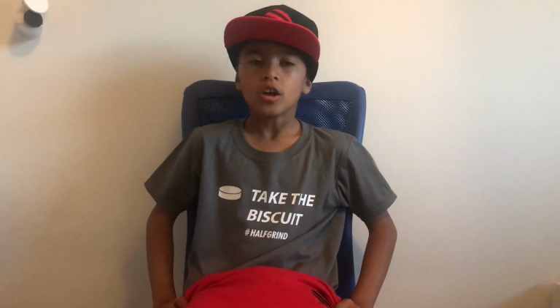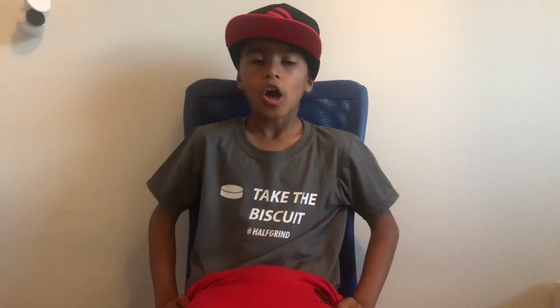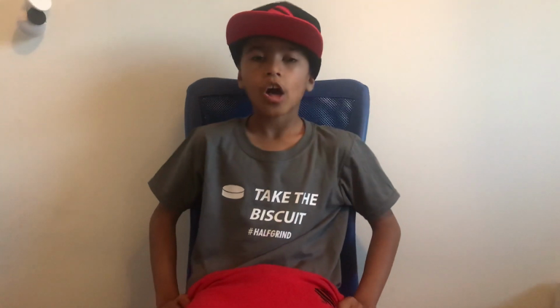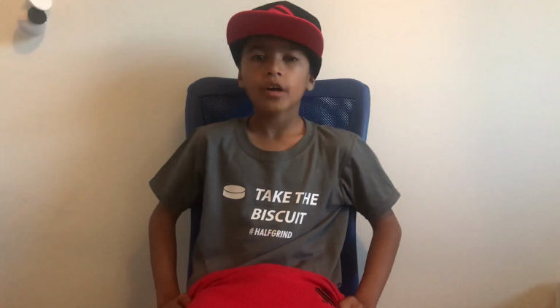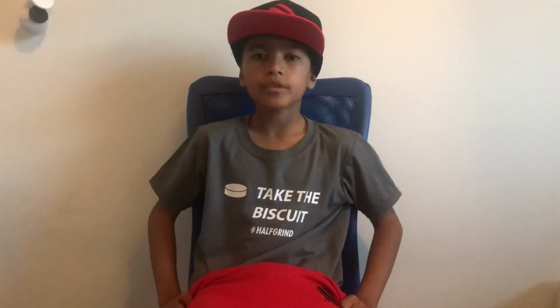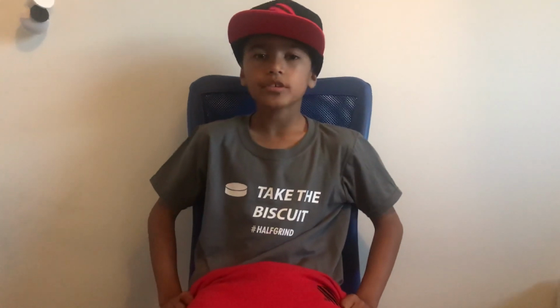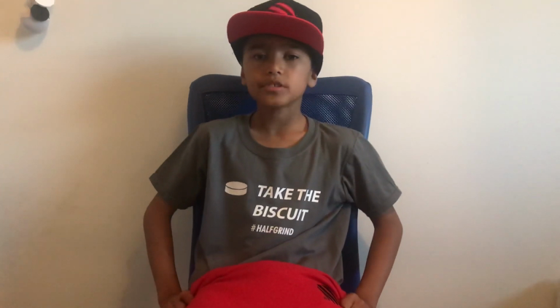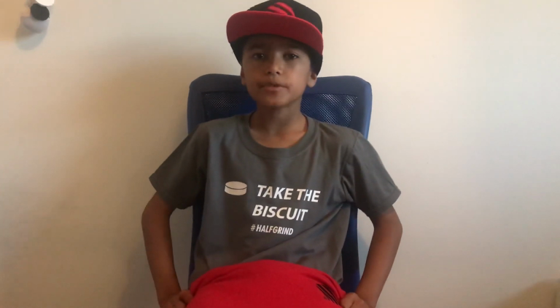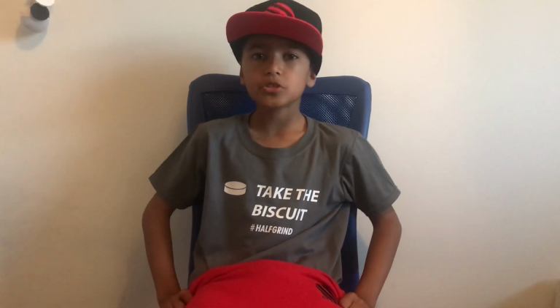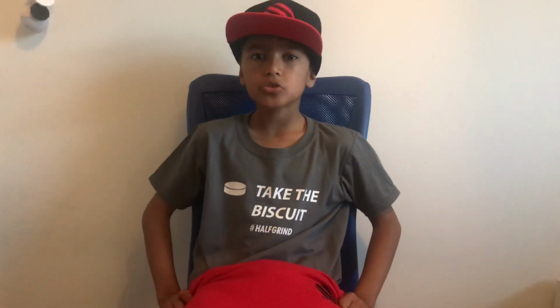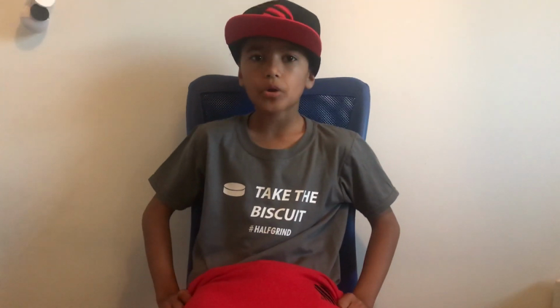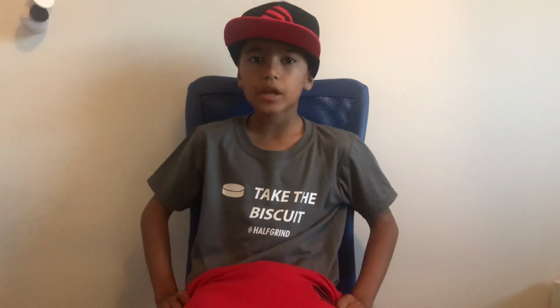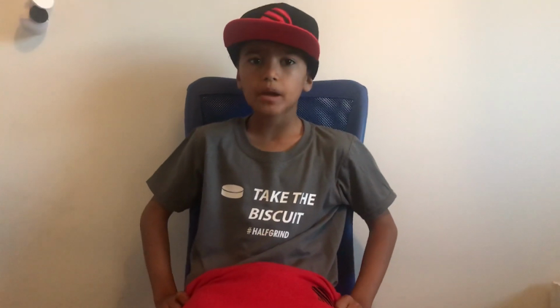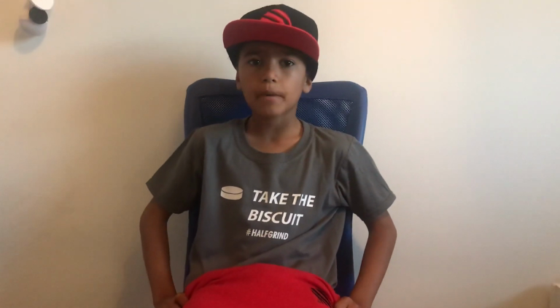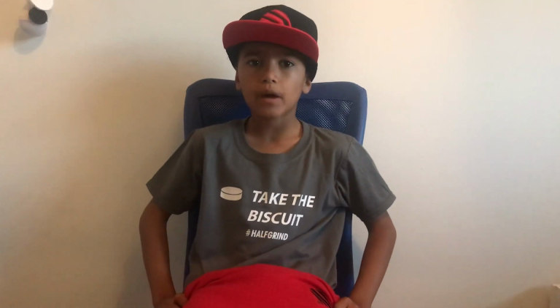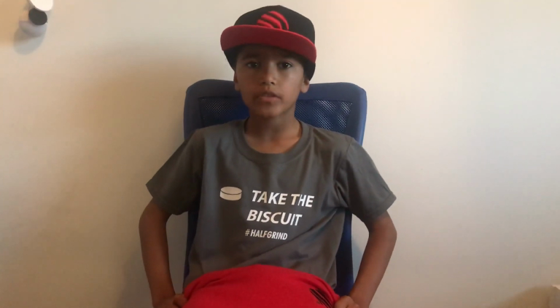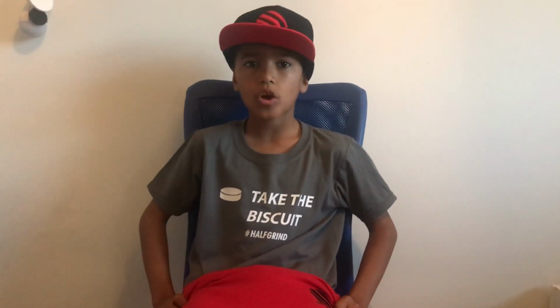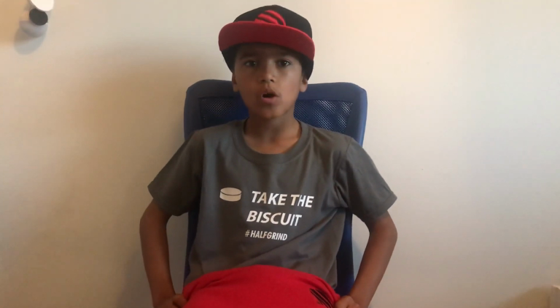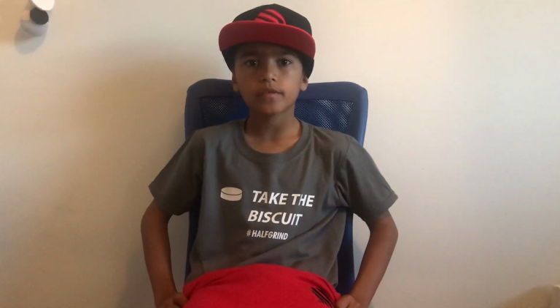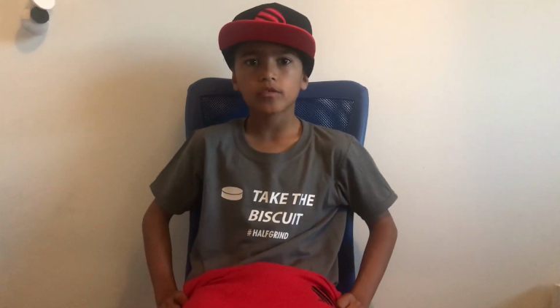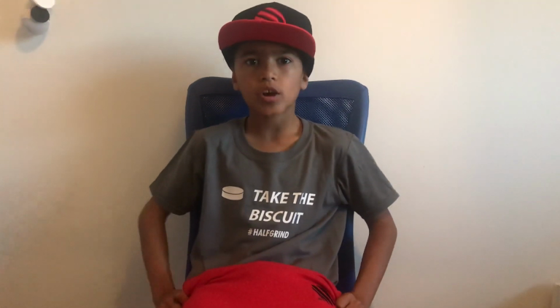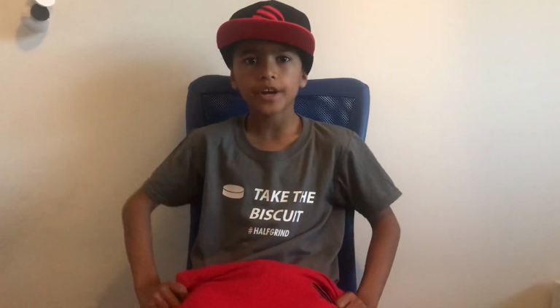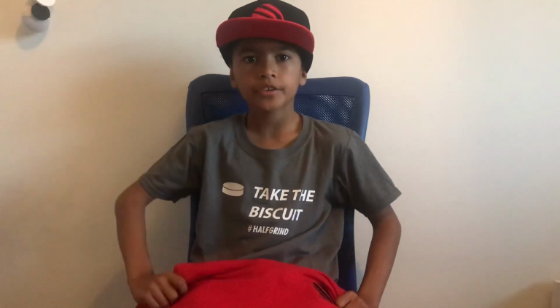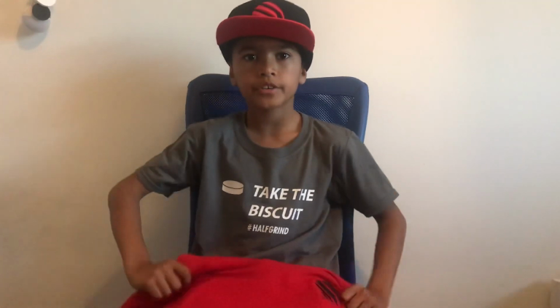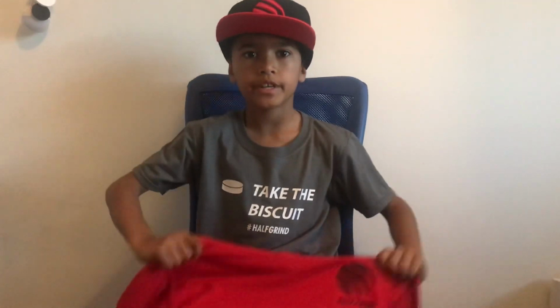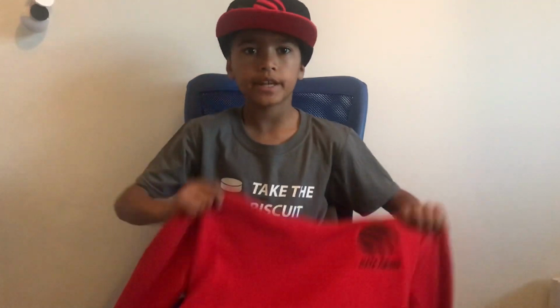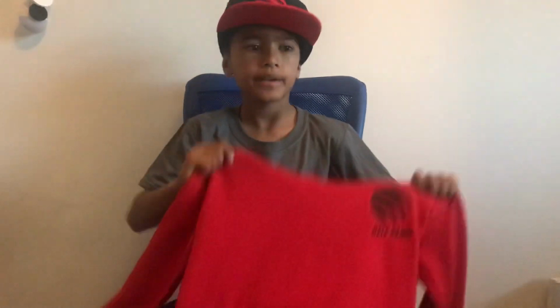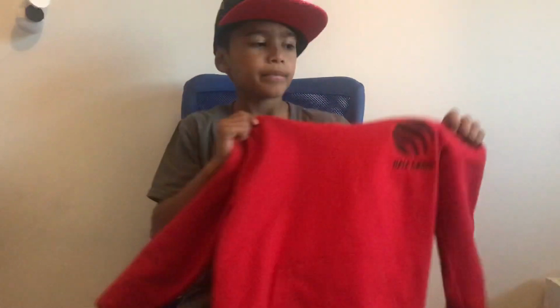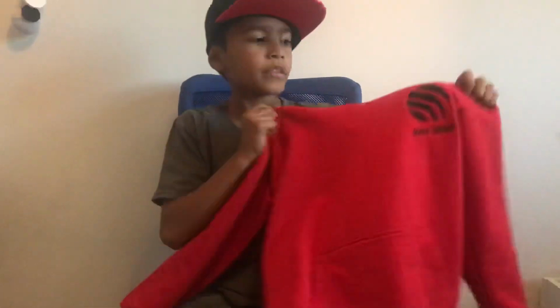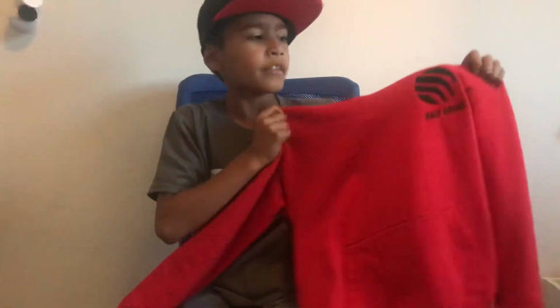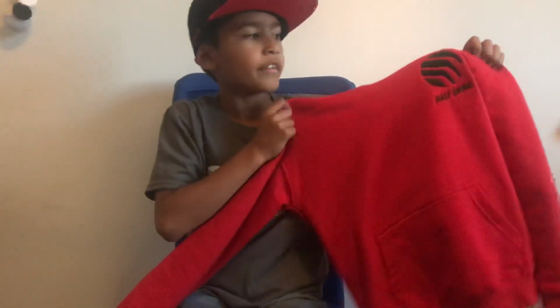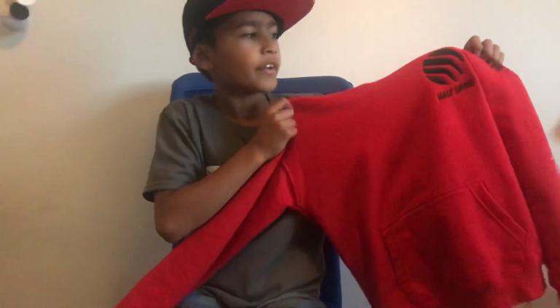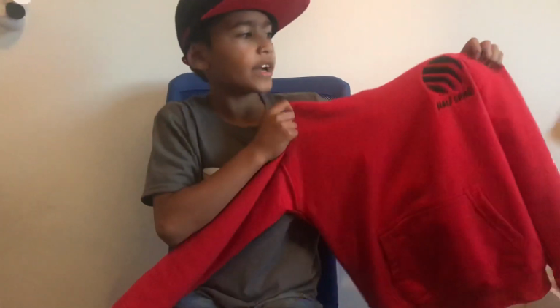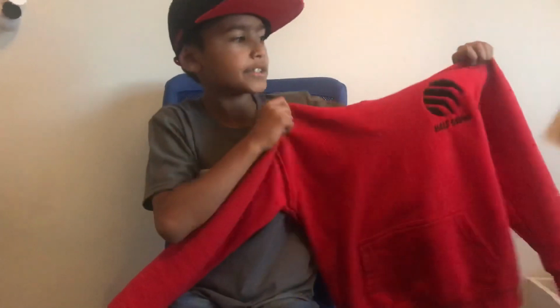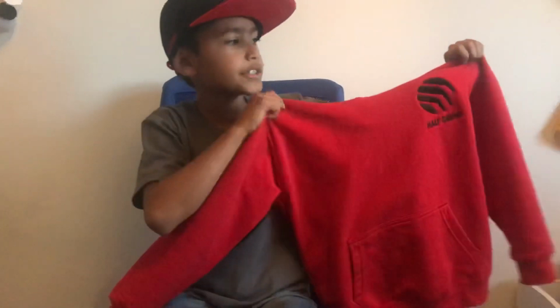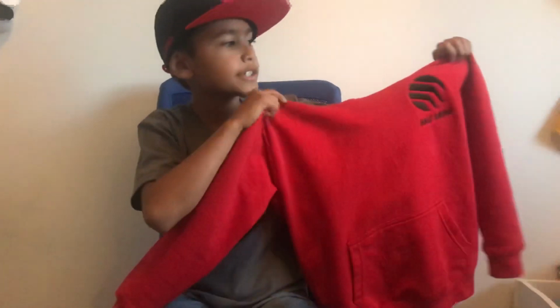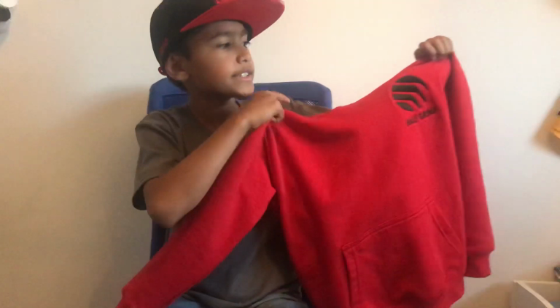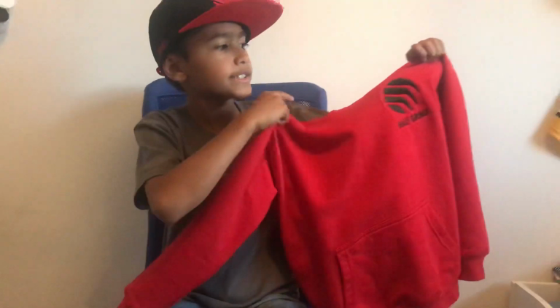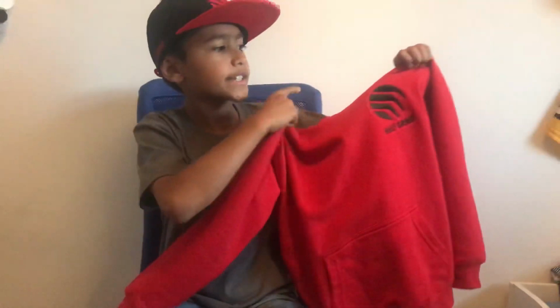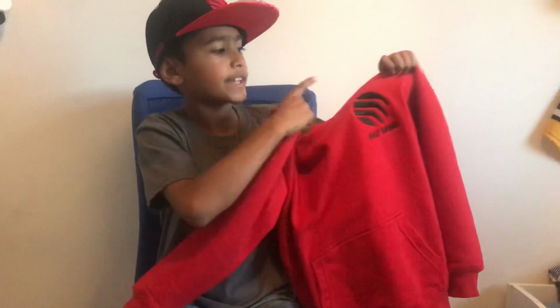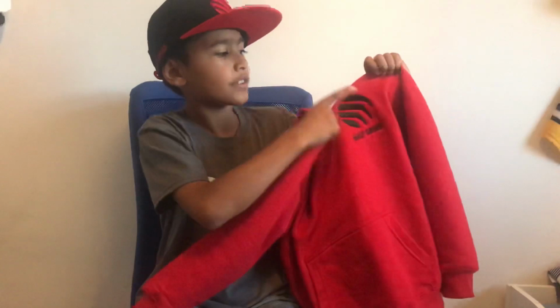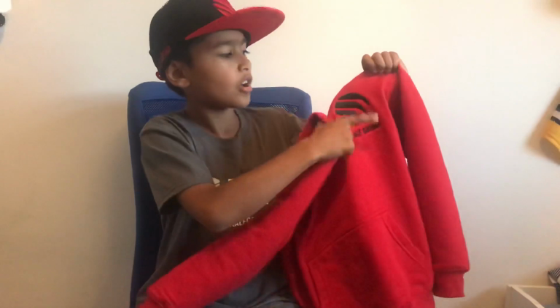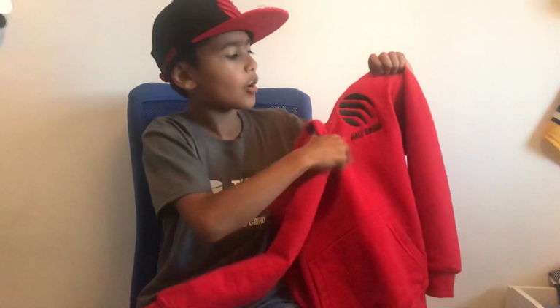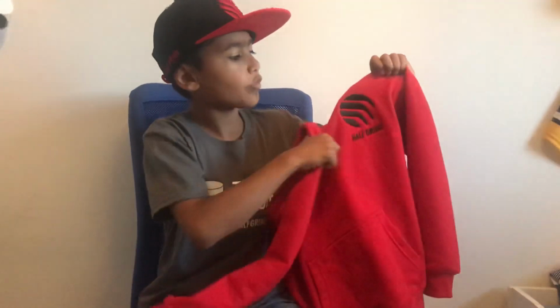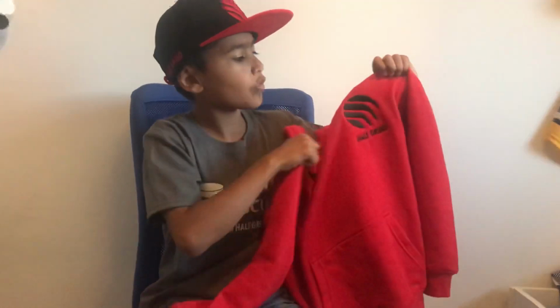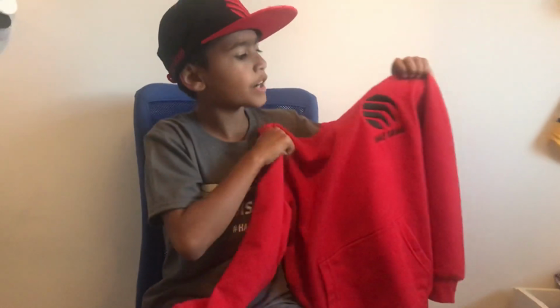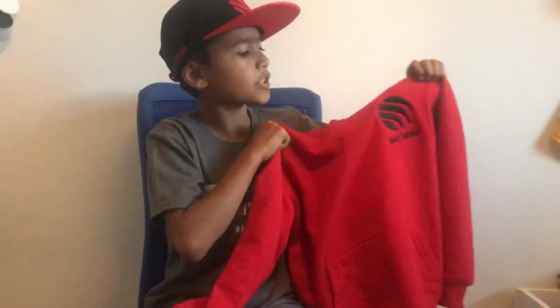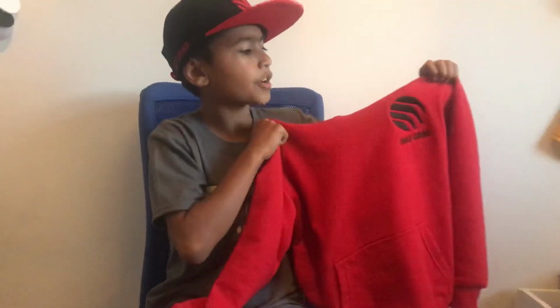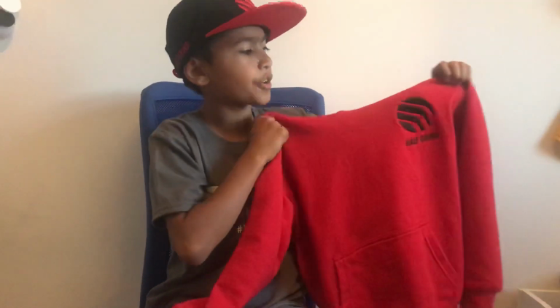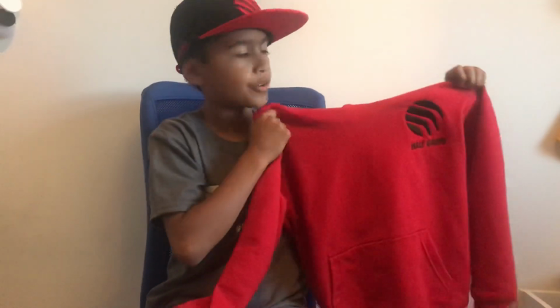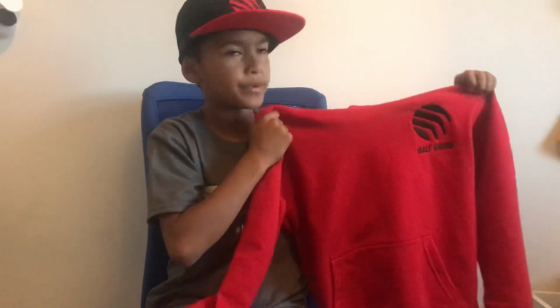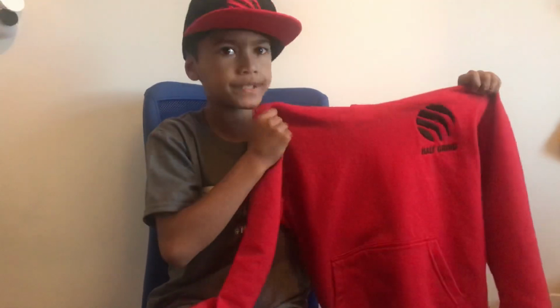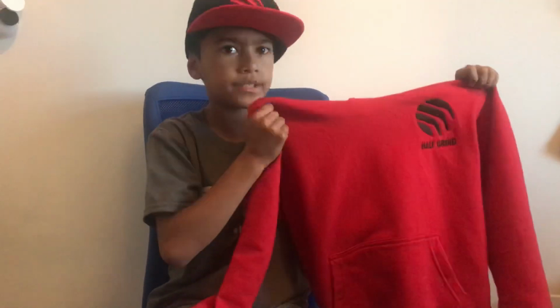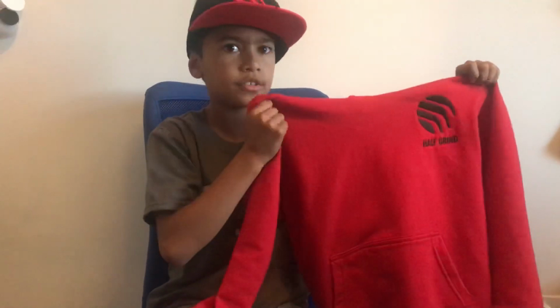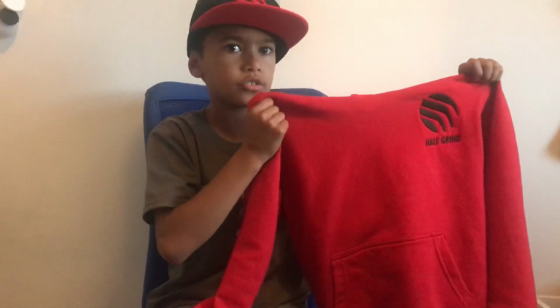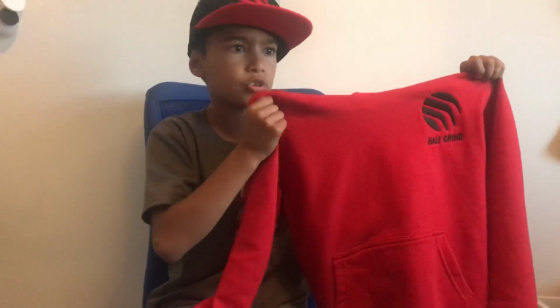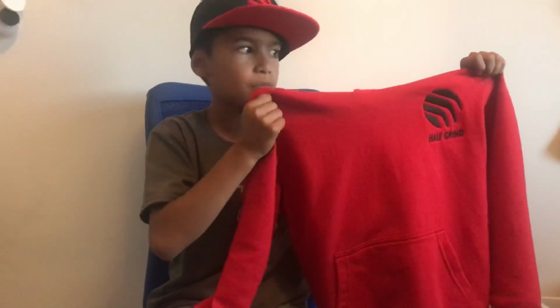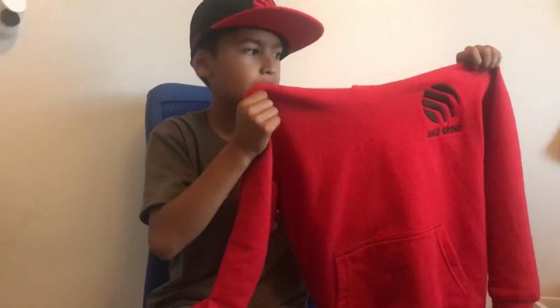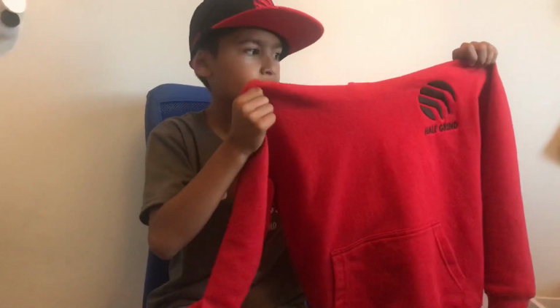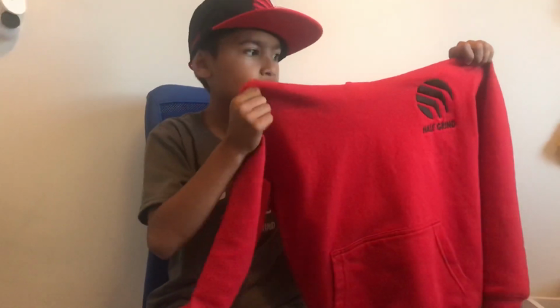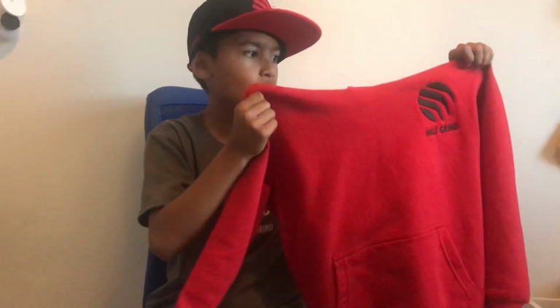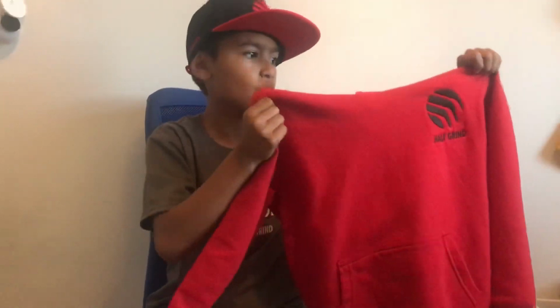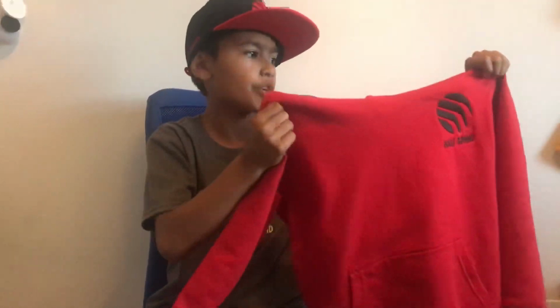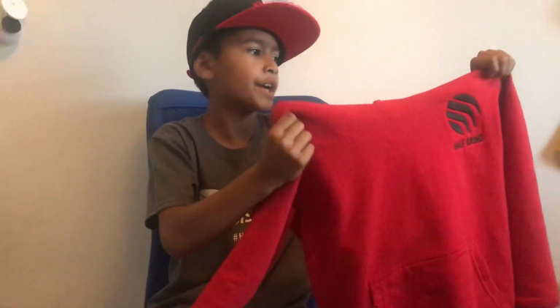I'm going to be talking about the Half-Grown hoodie. As you can see, the Half-Grown logo is in the top left corner.